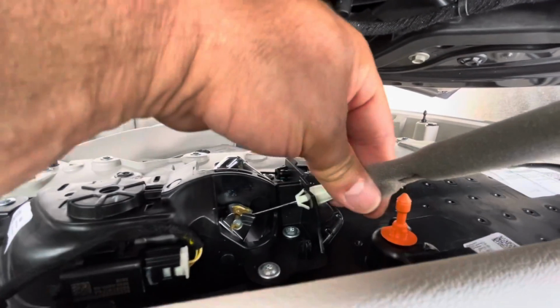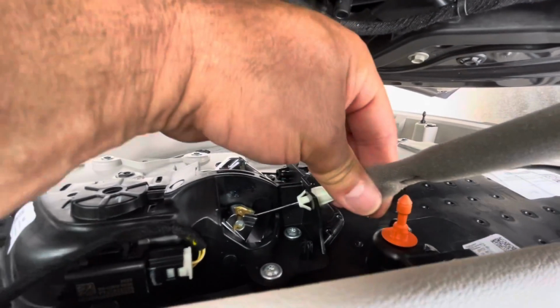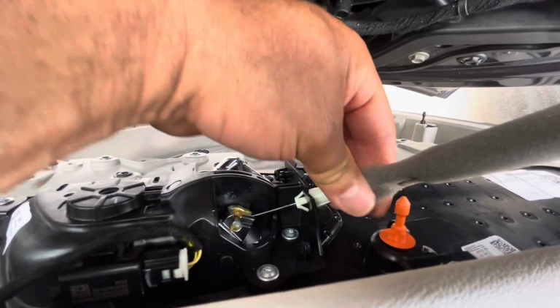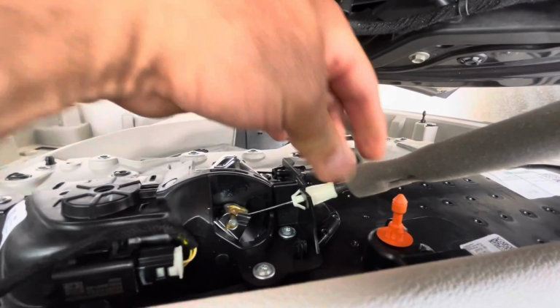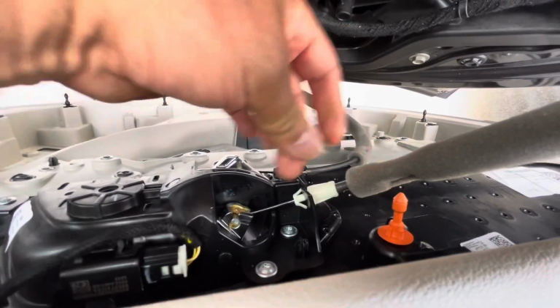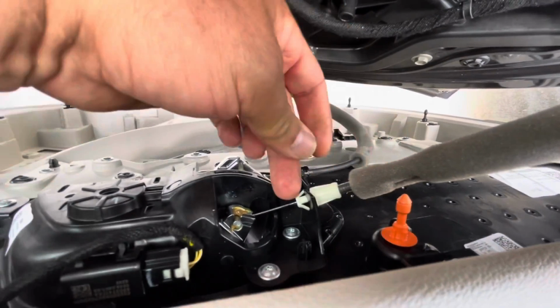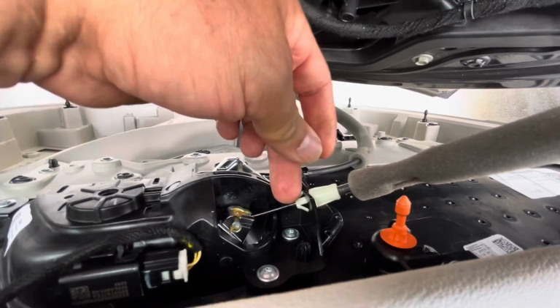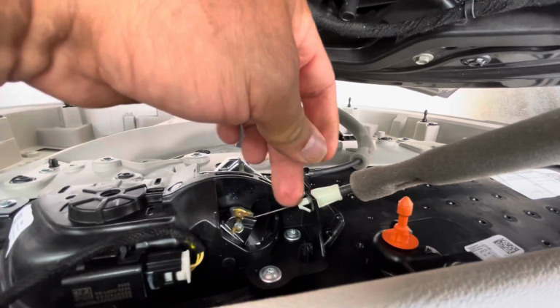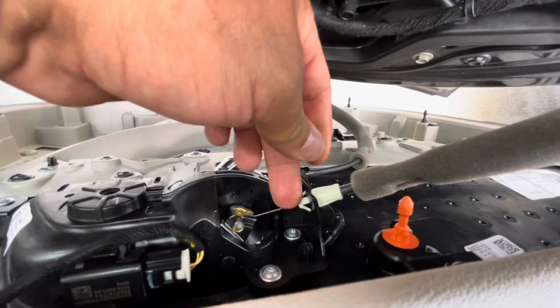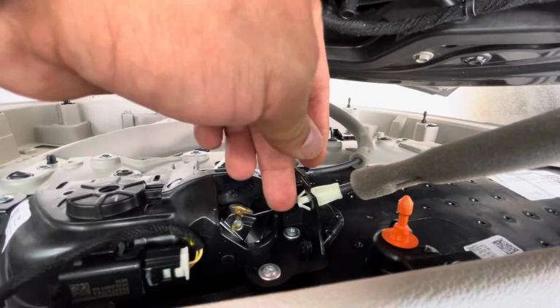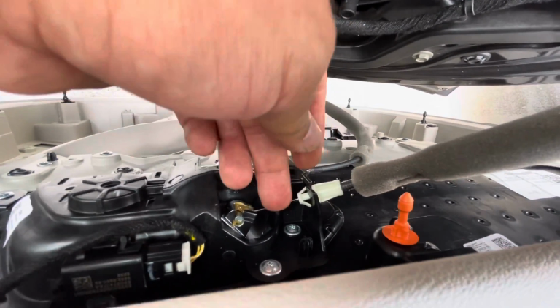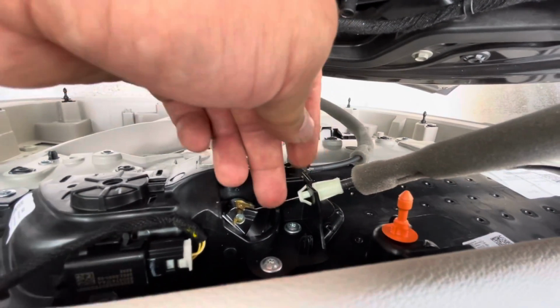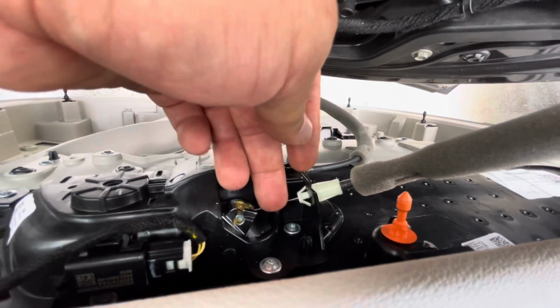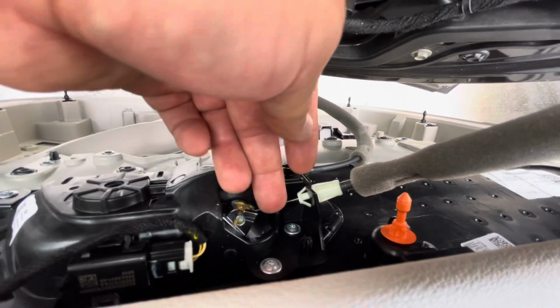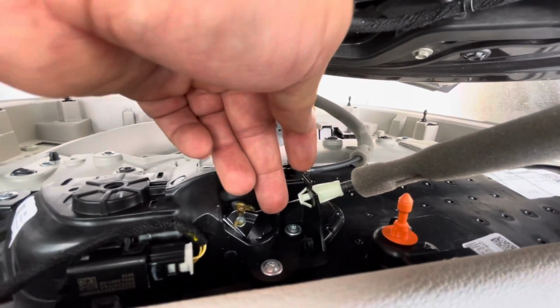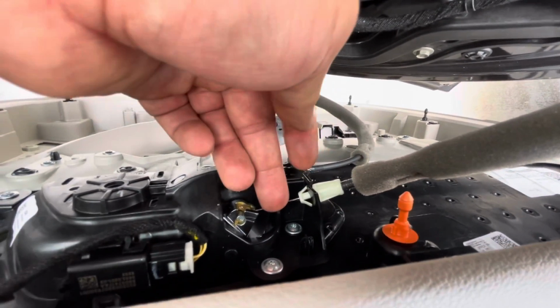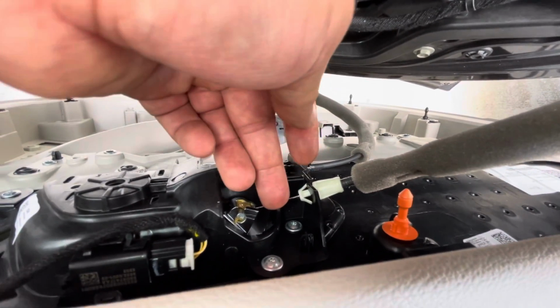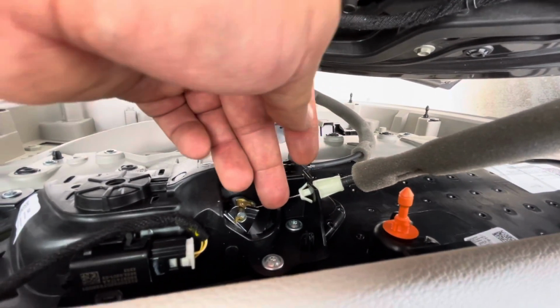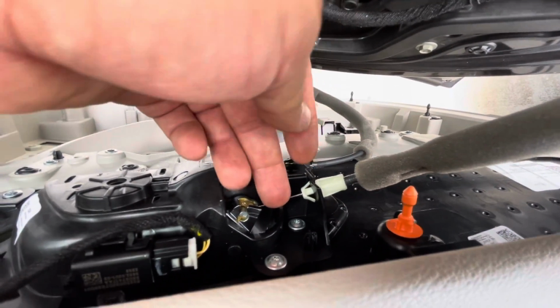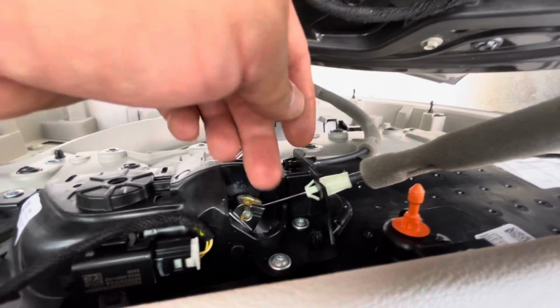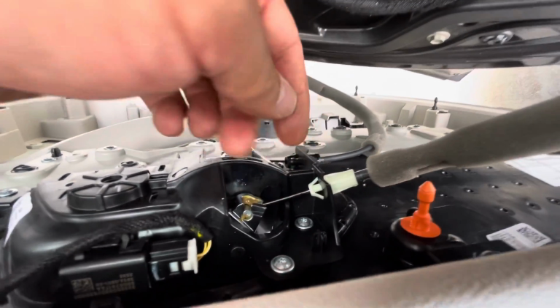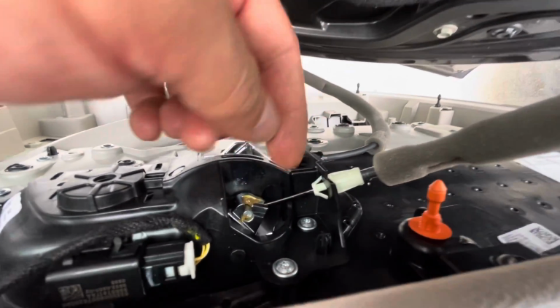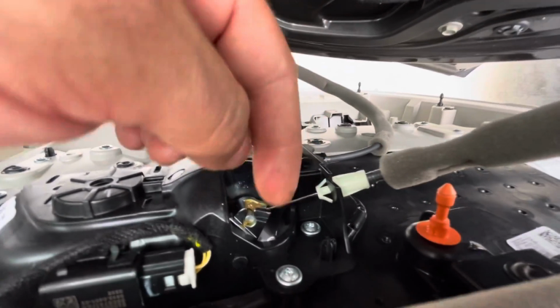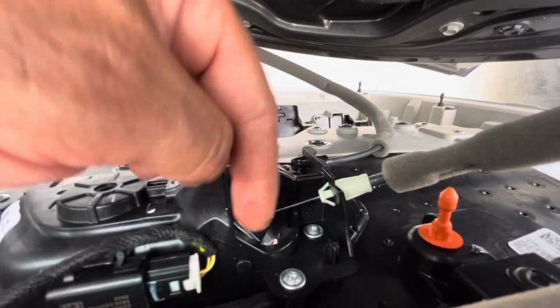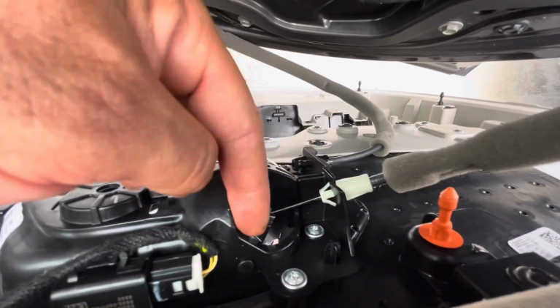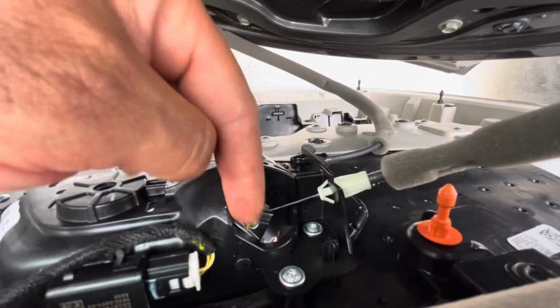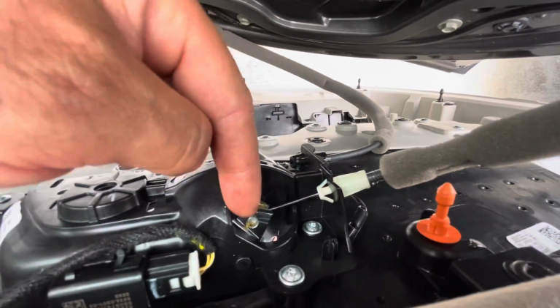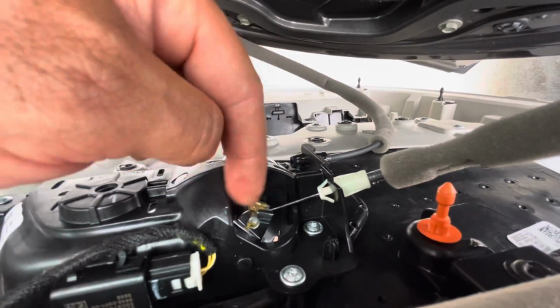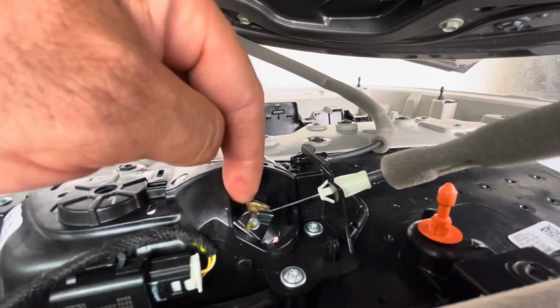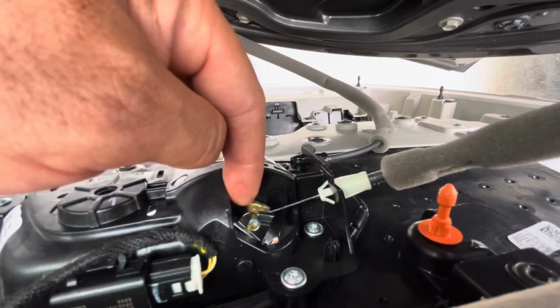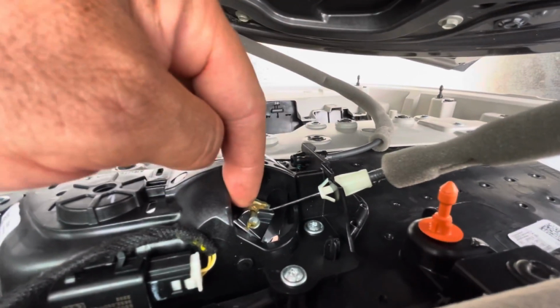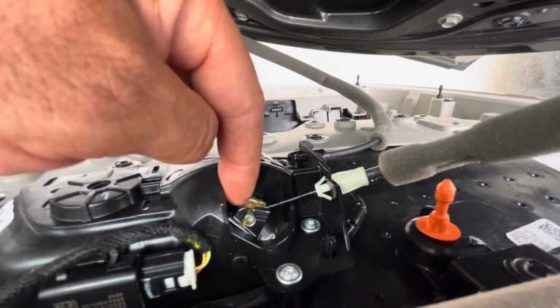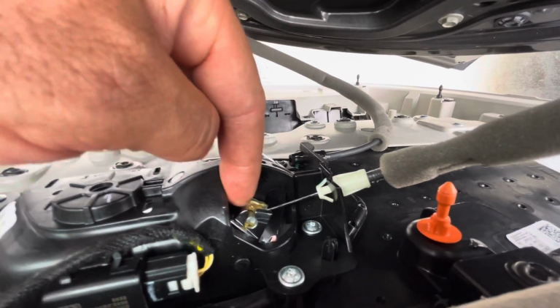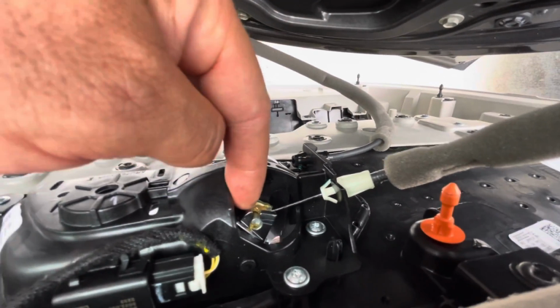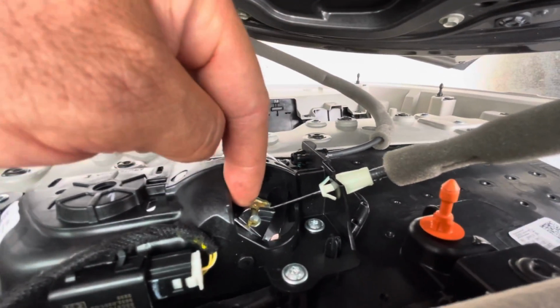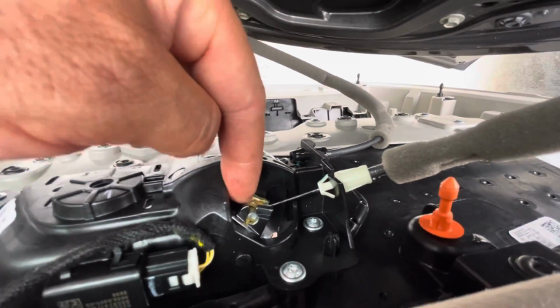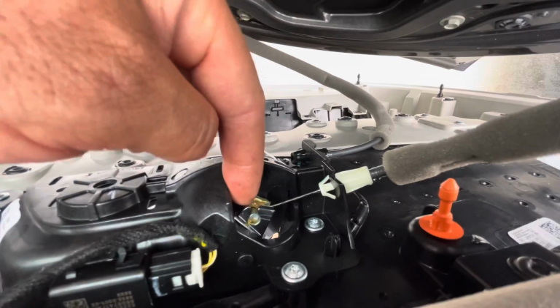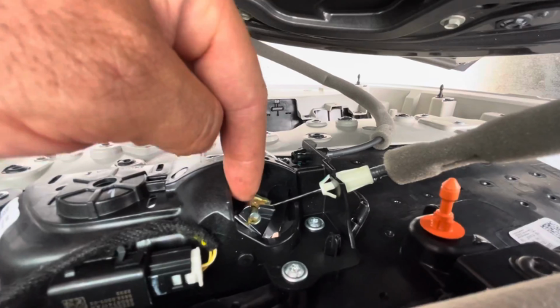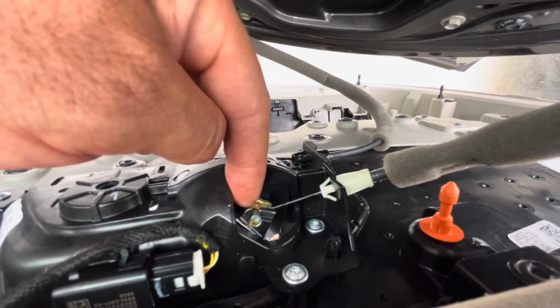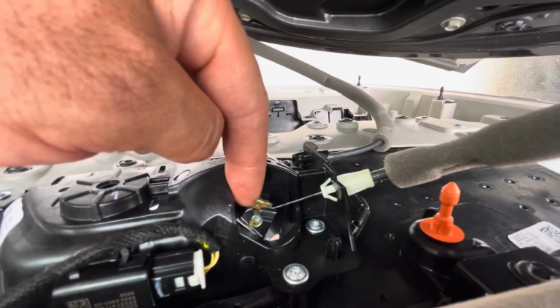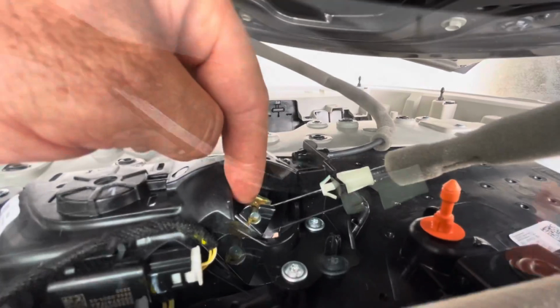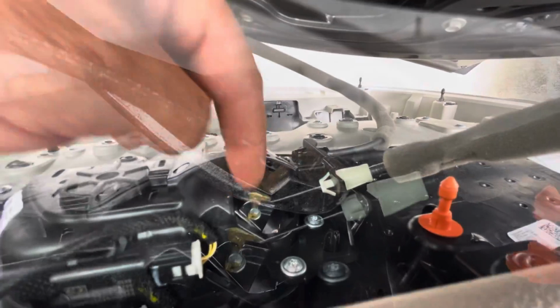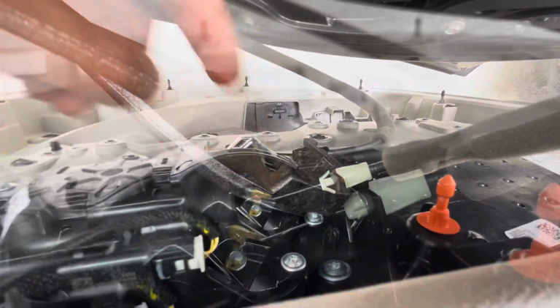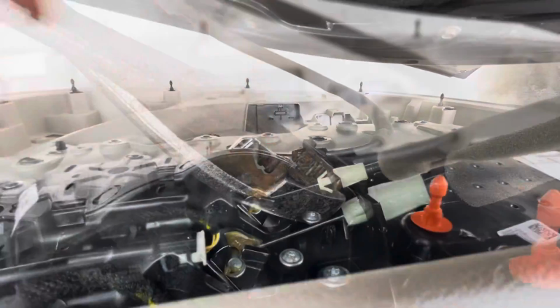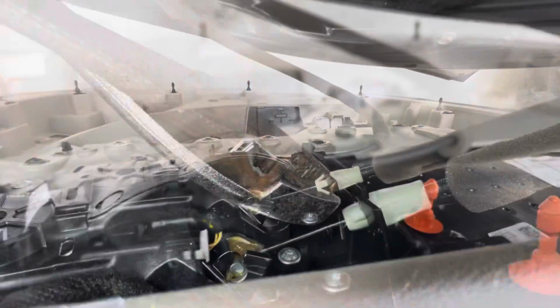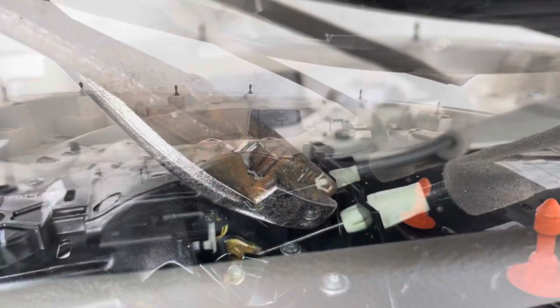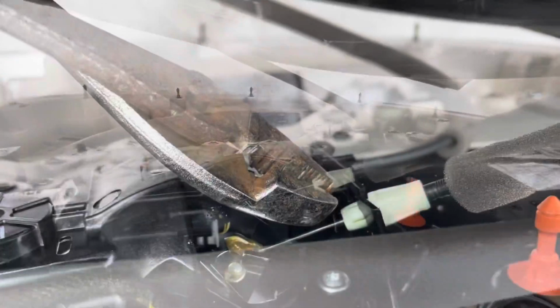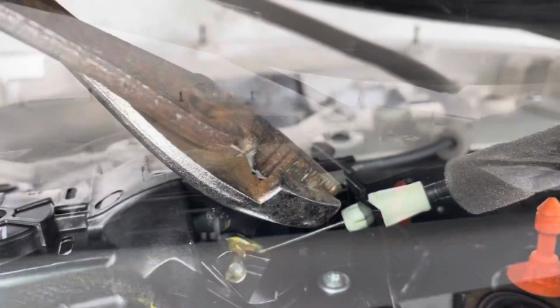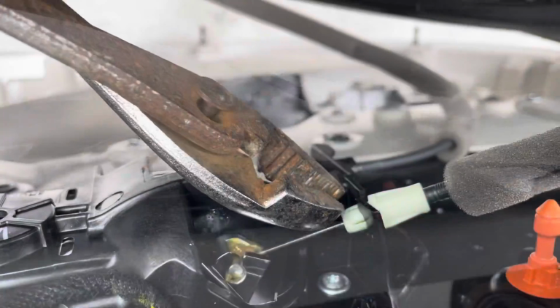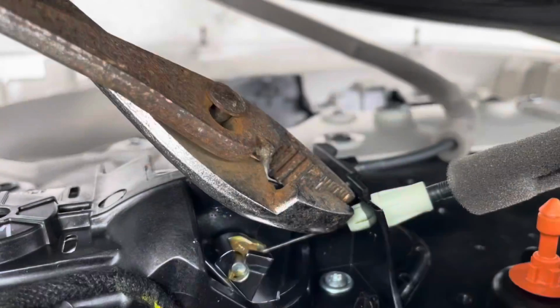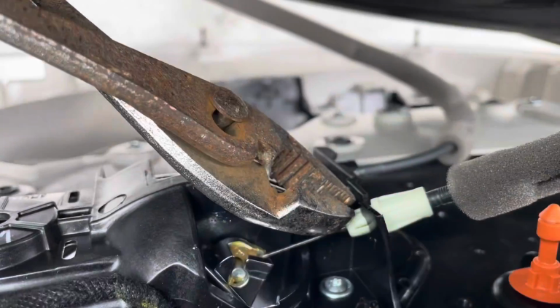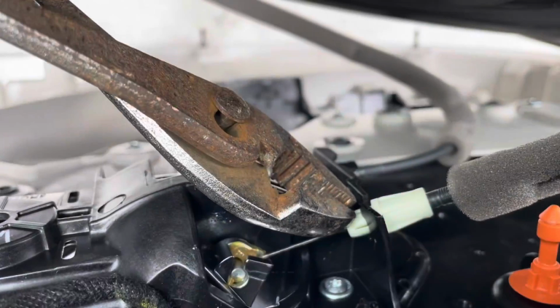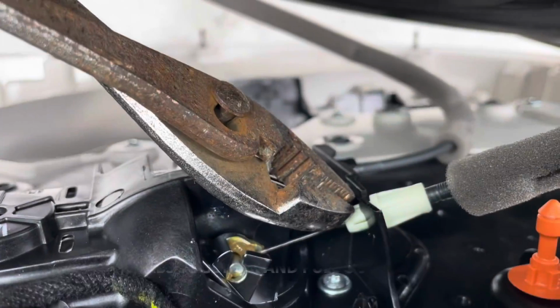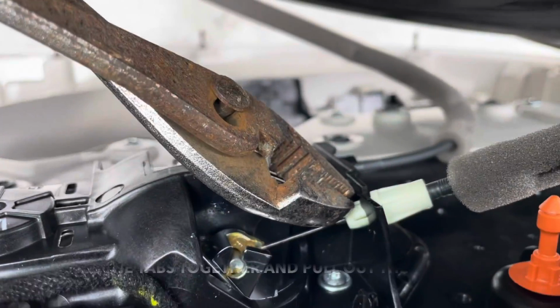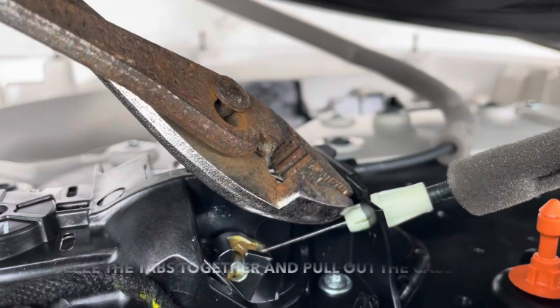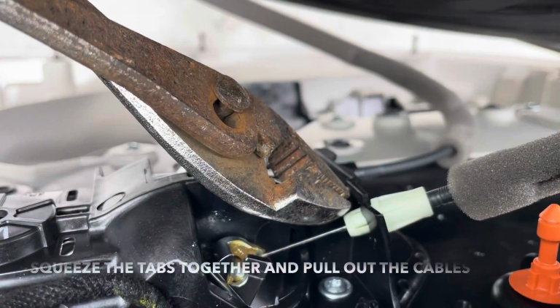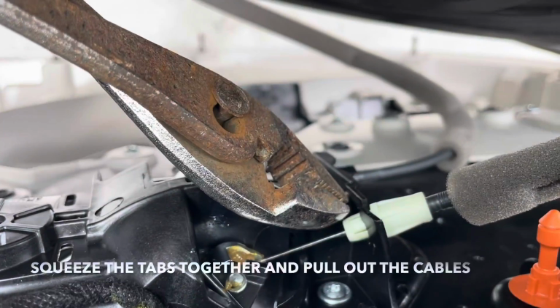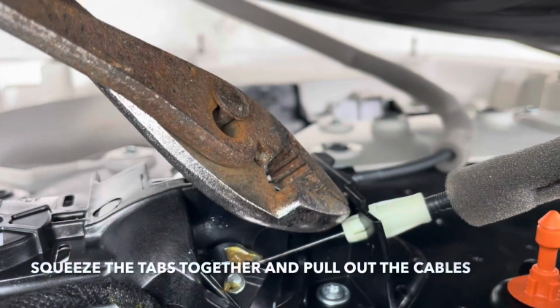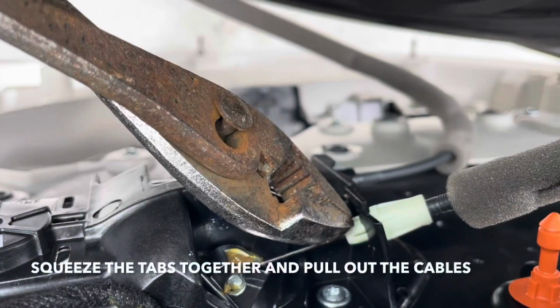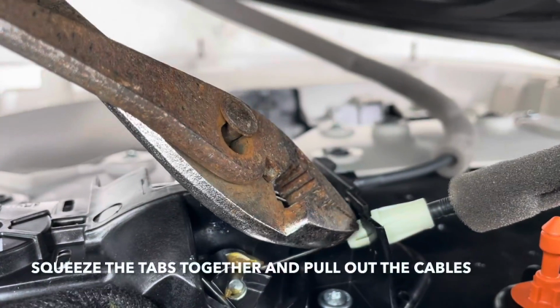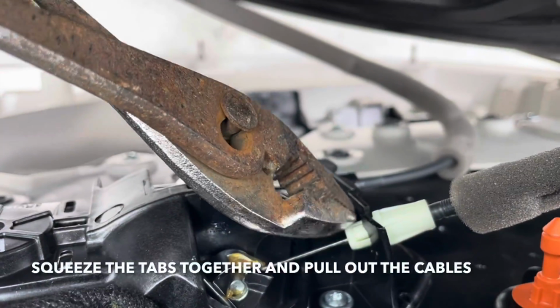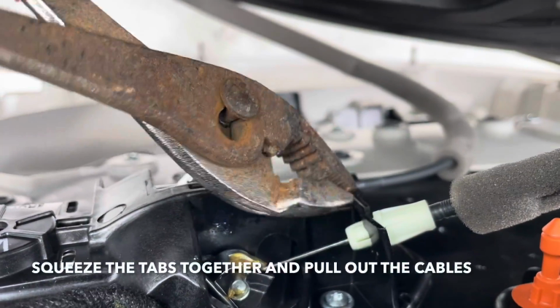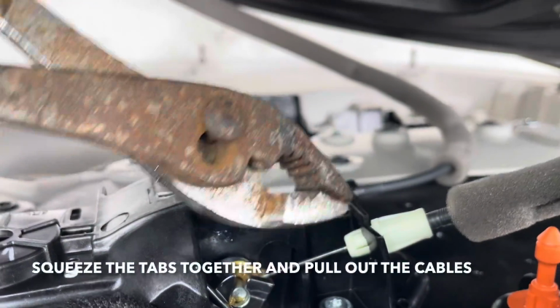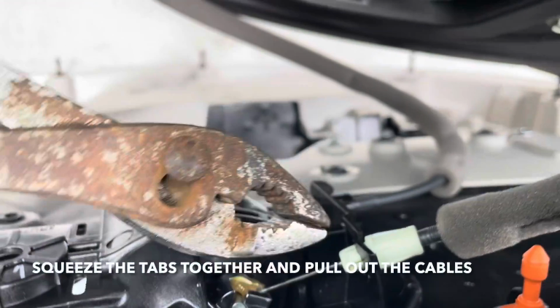Once the cable connector is out, you're able to remove it from here. Squeeze the tabs together, pull it out, and then from there you can just lift it up and undo it.